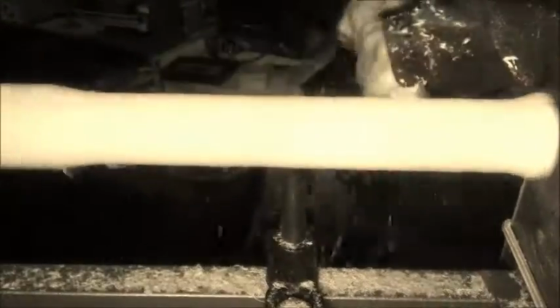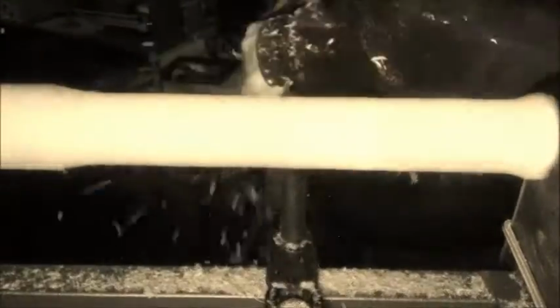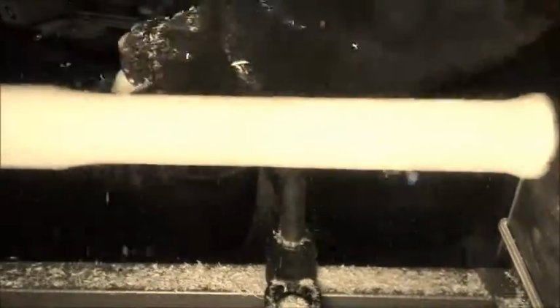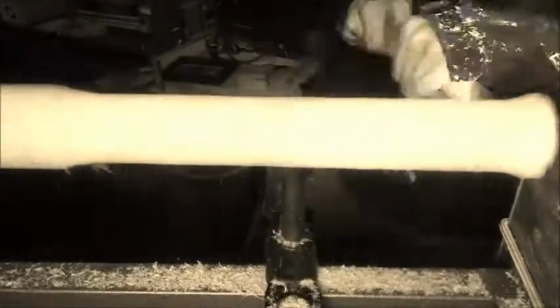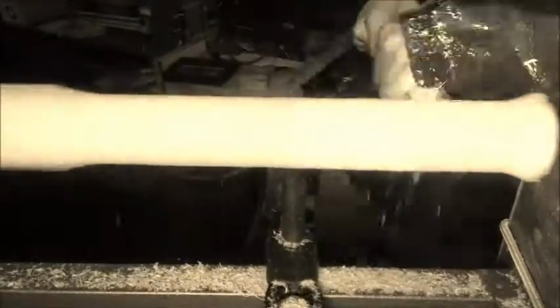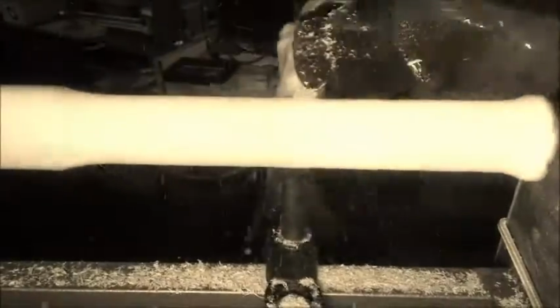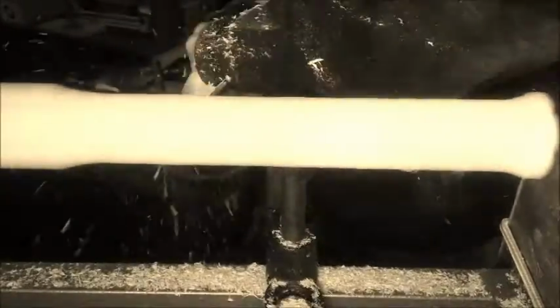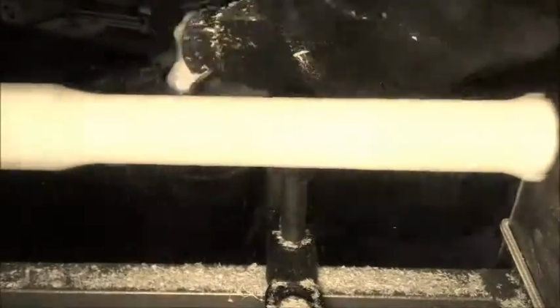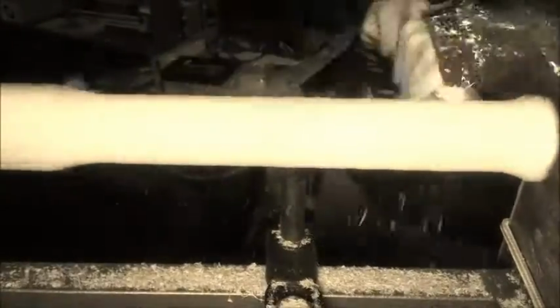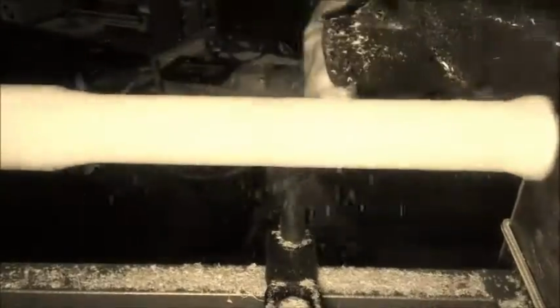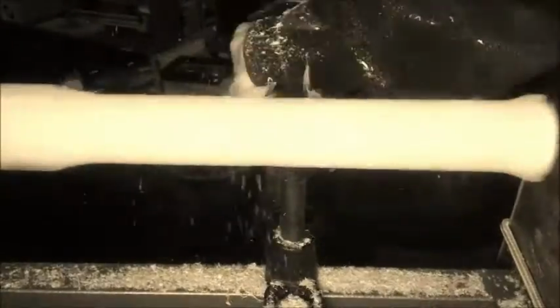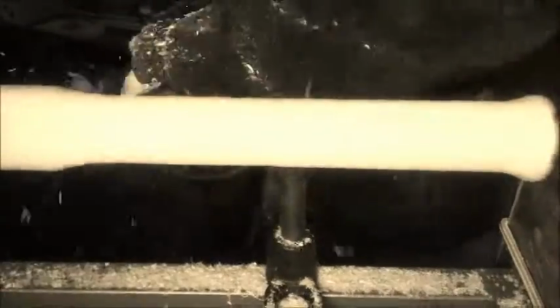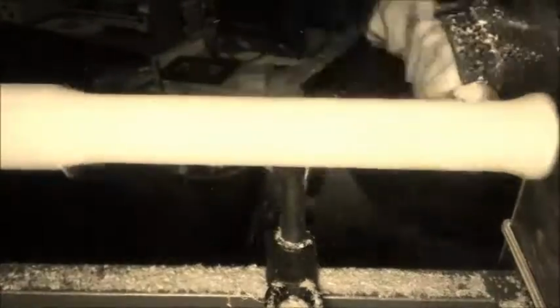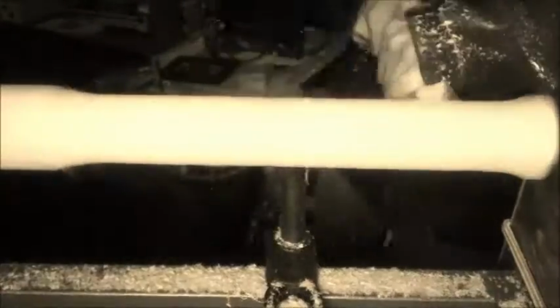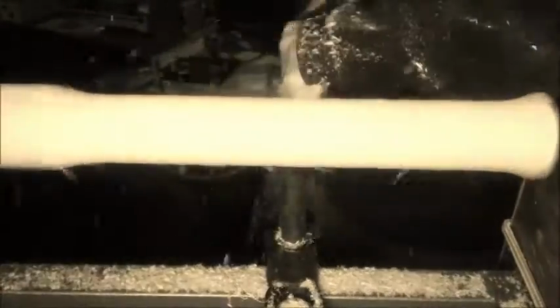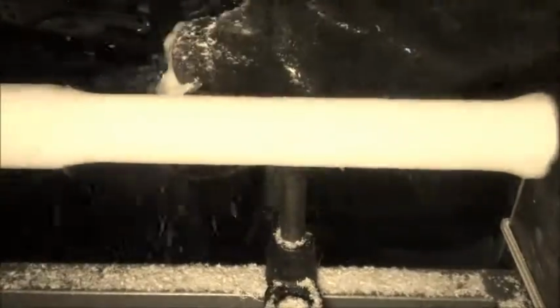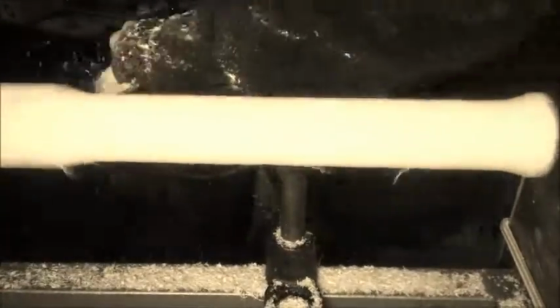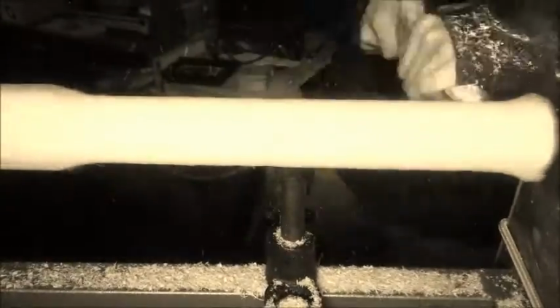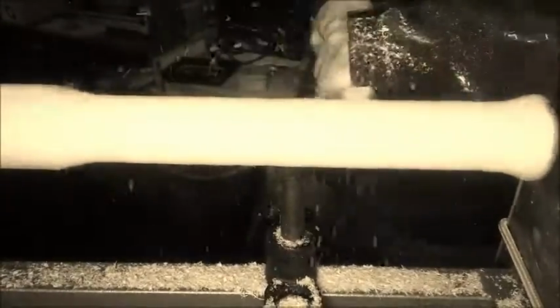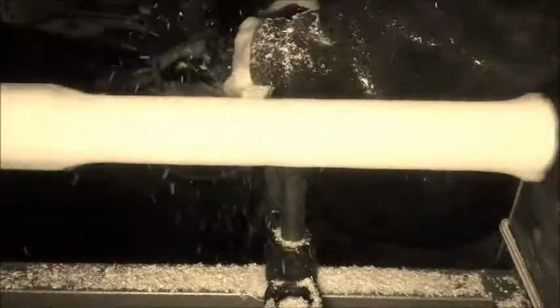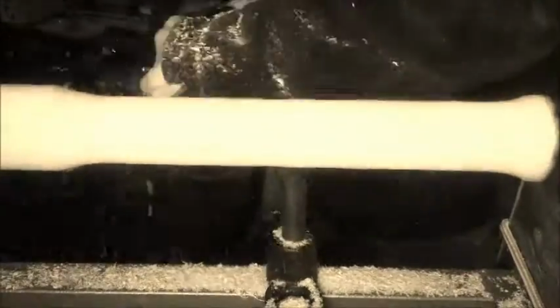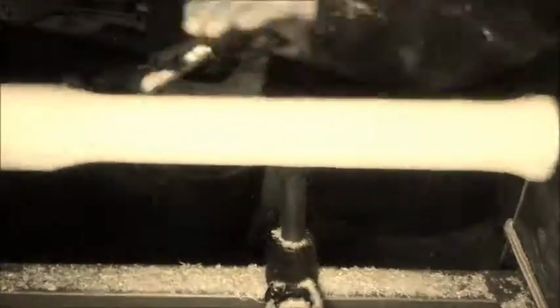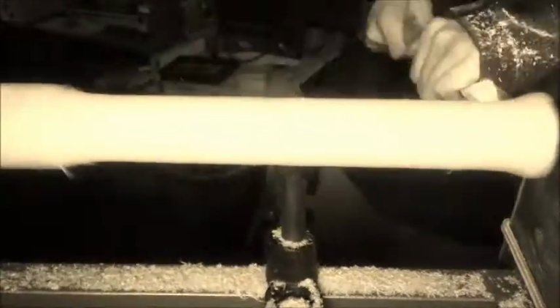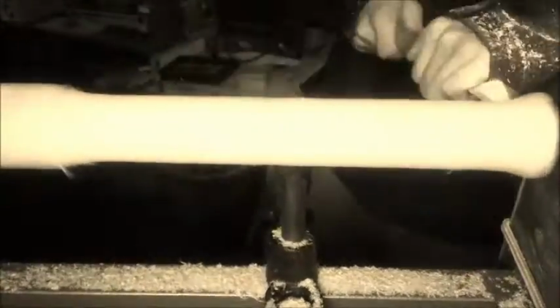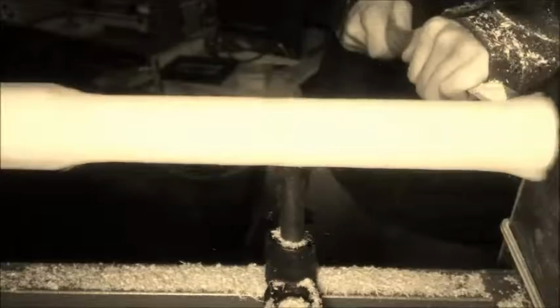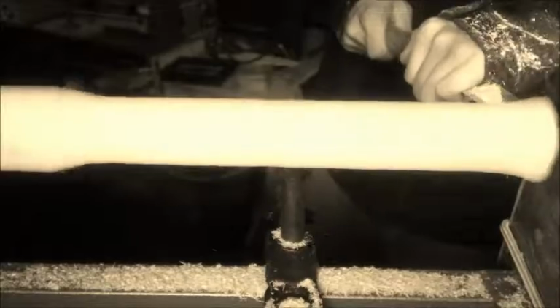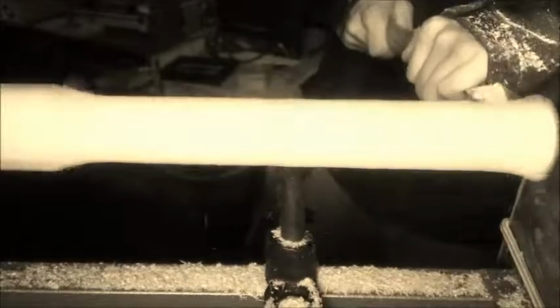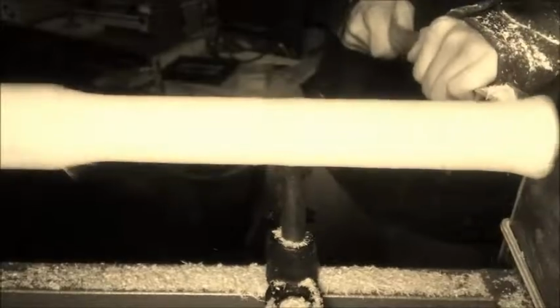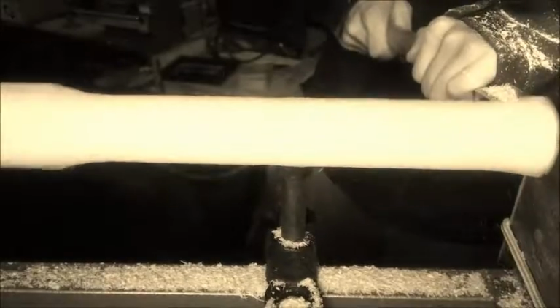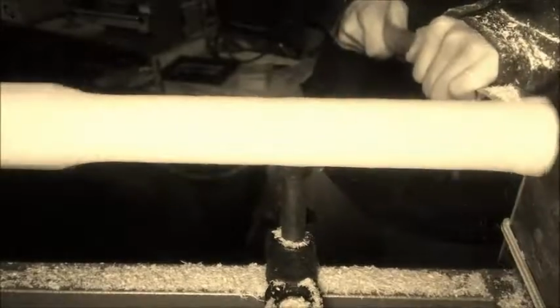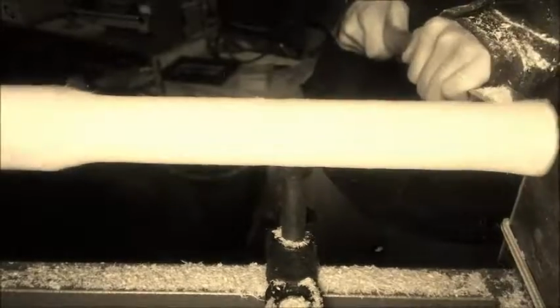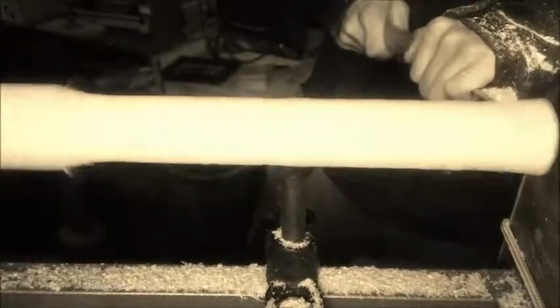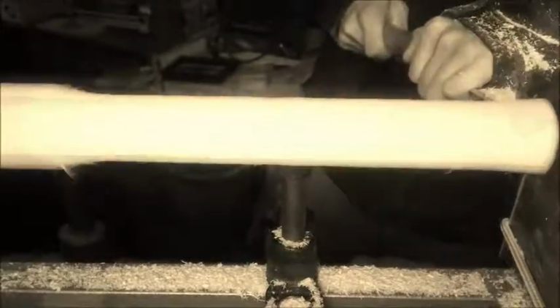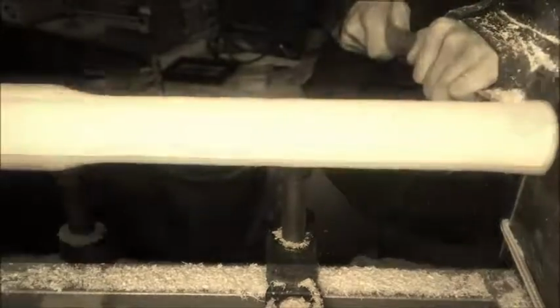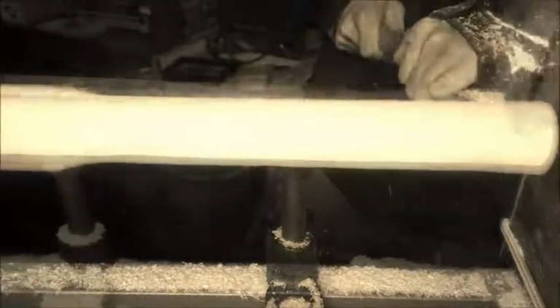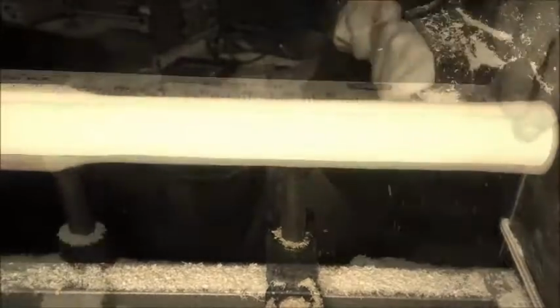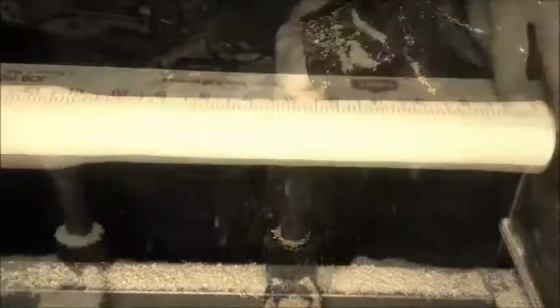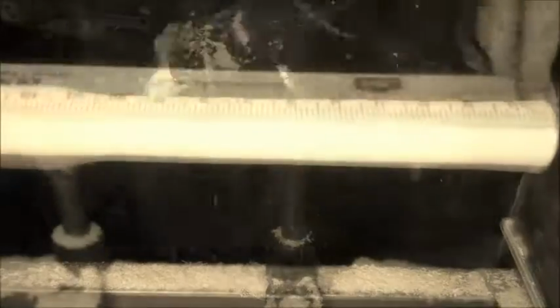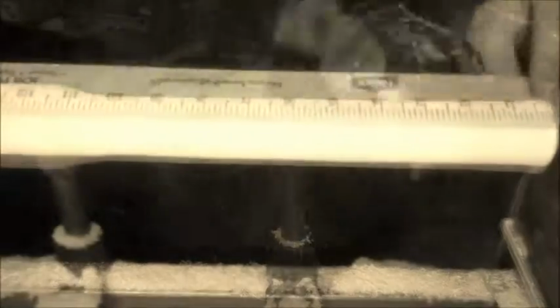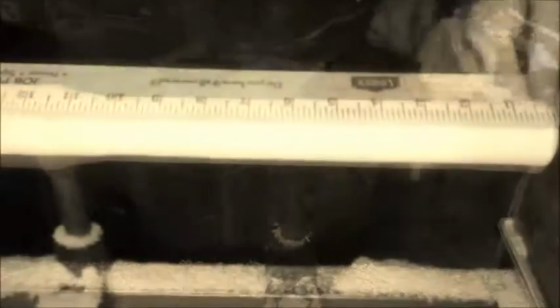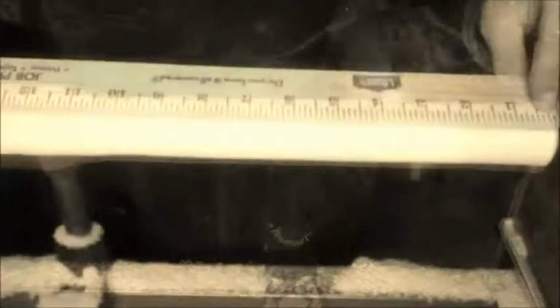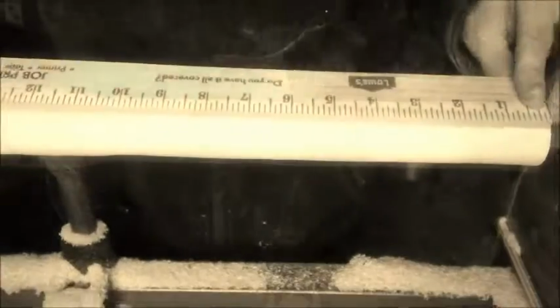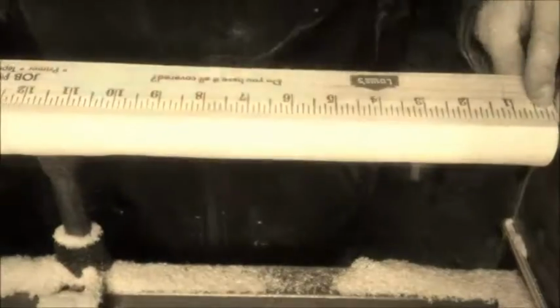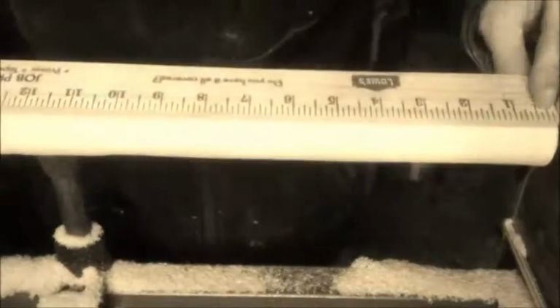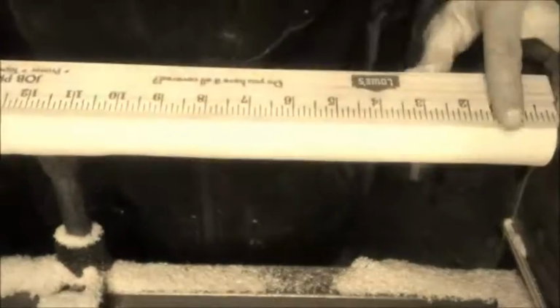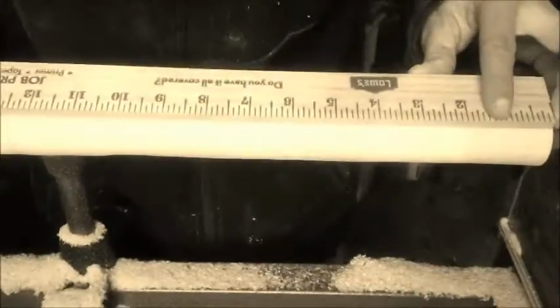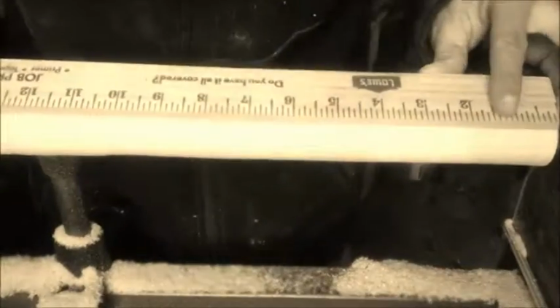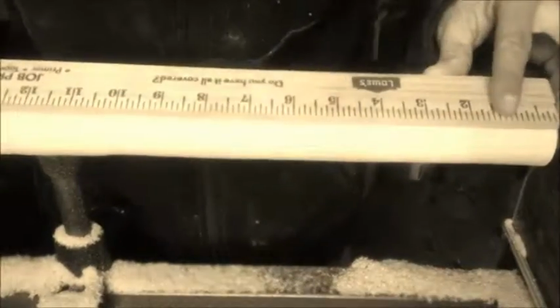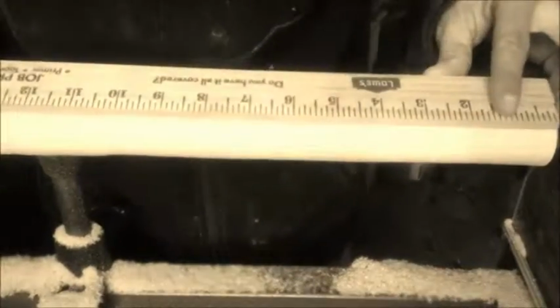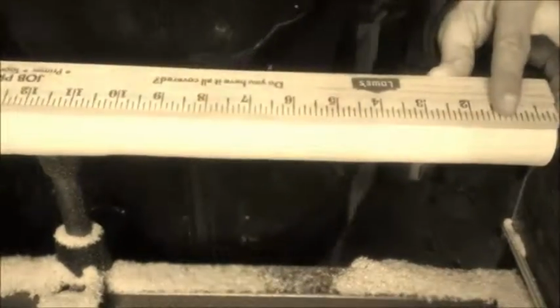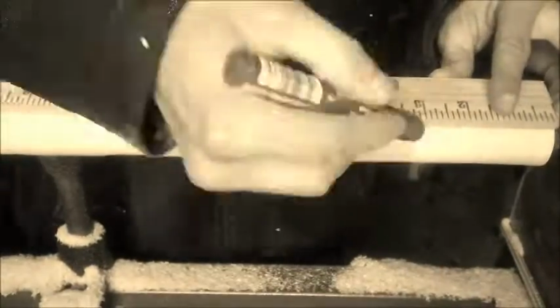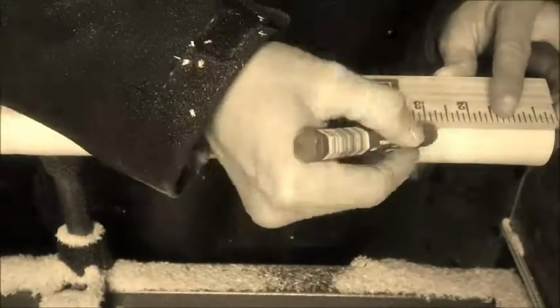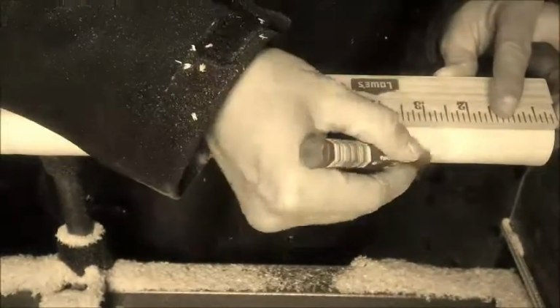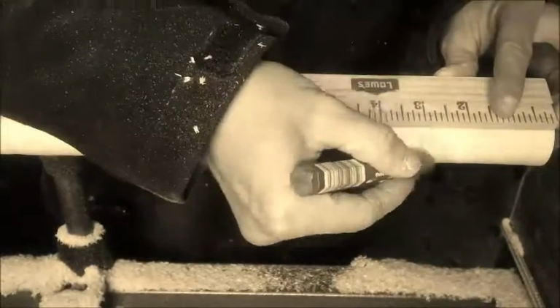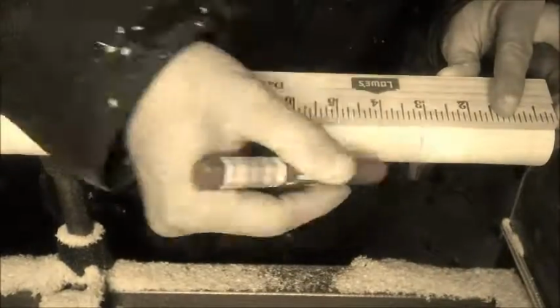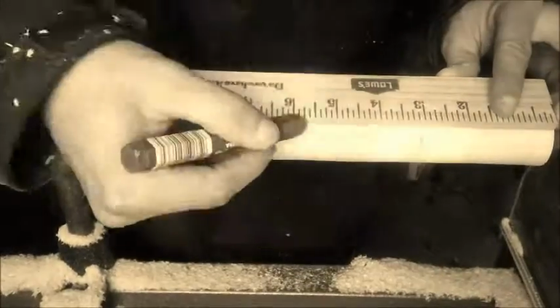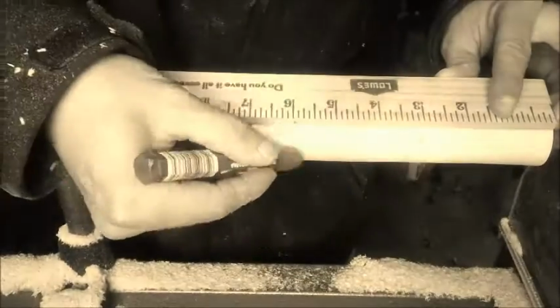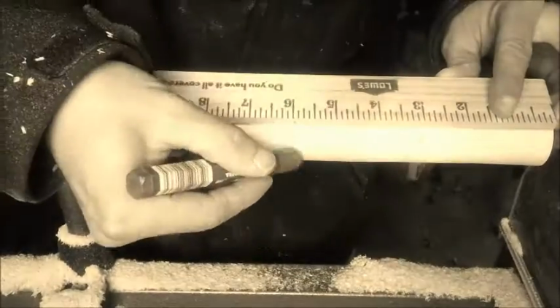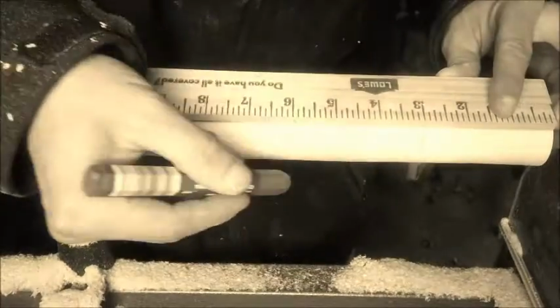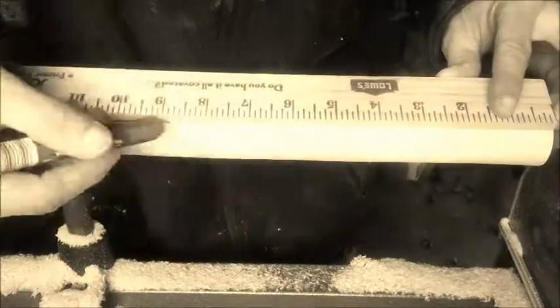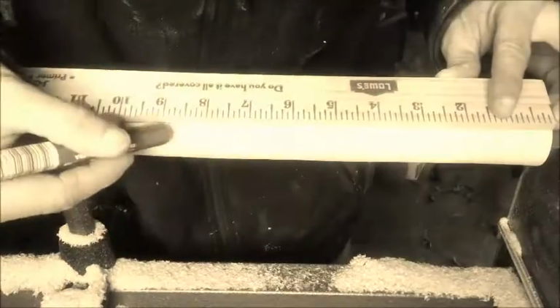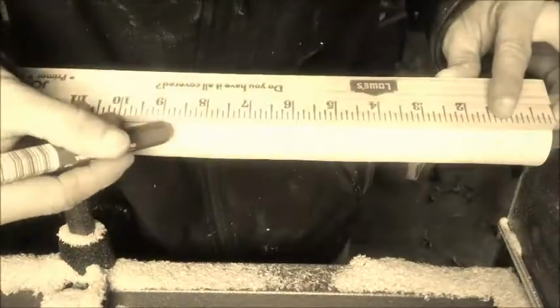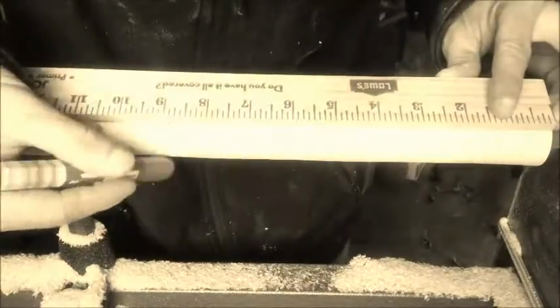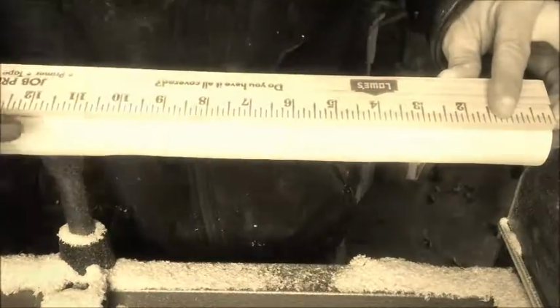Just roughing it out here — get a good circular shape going first, and then I'll mark it out every three inches.